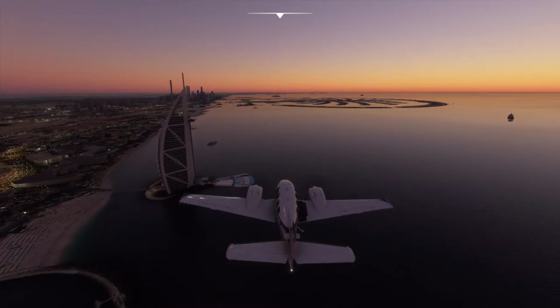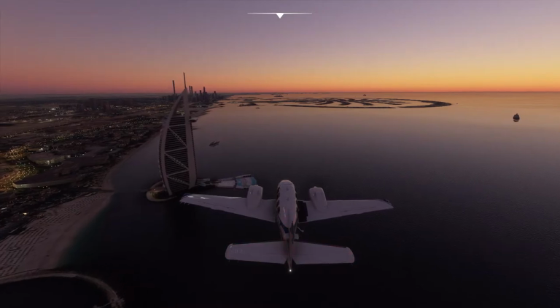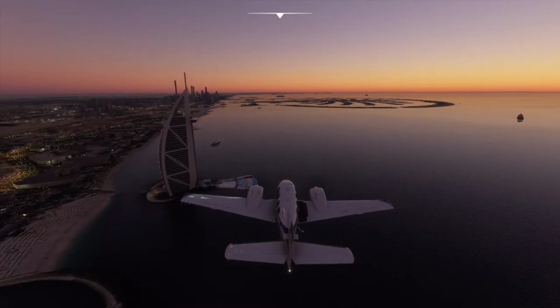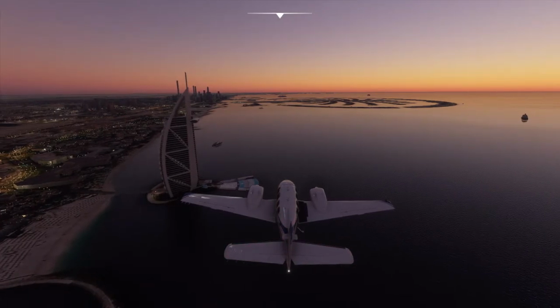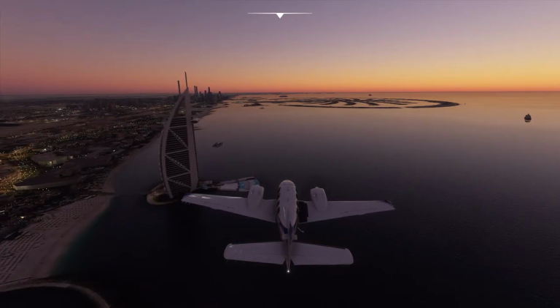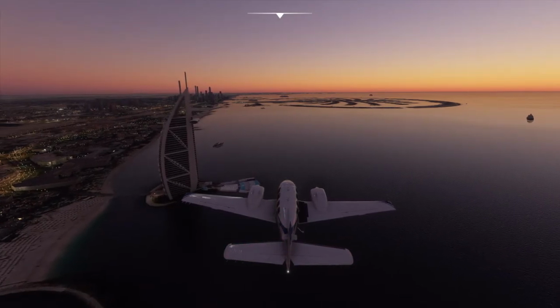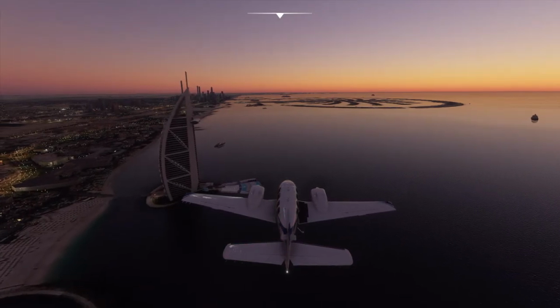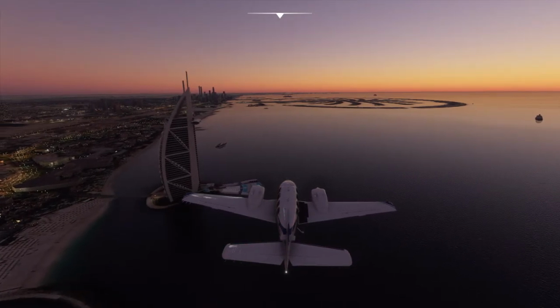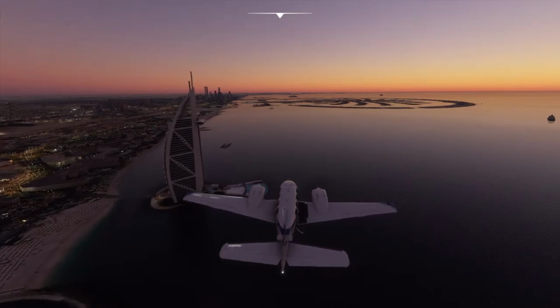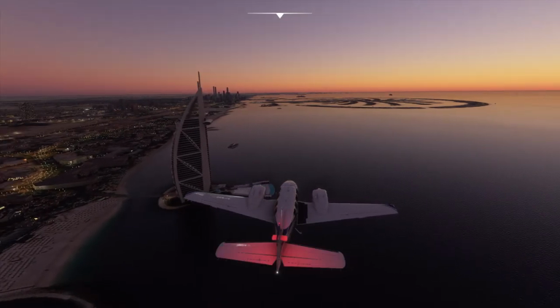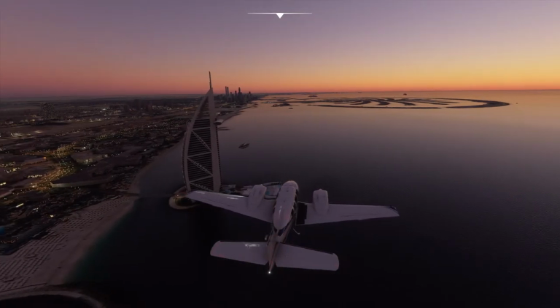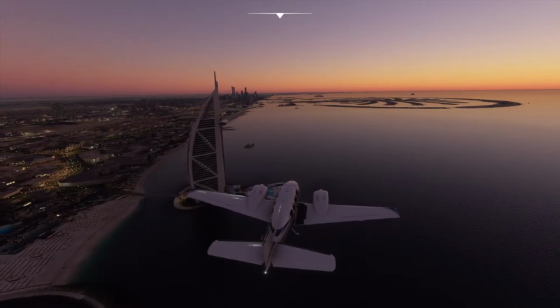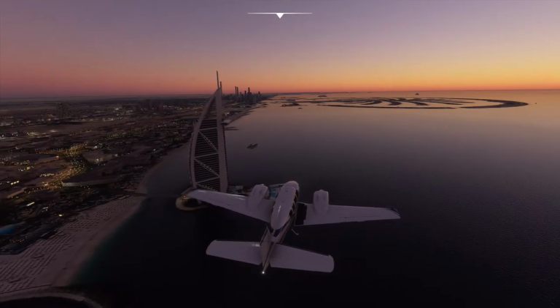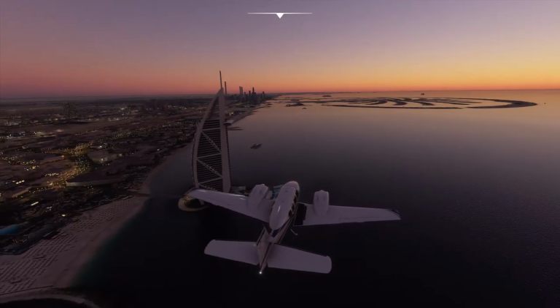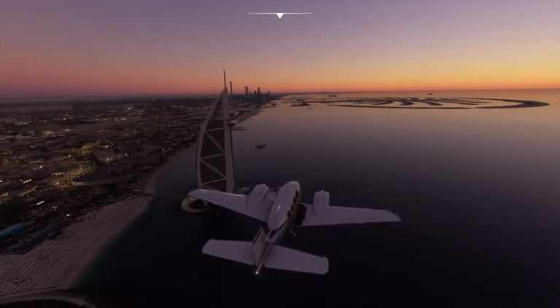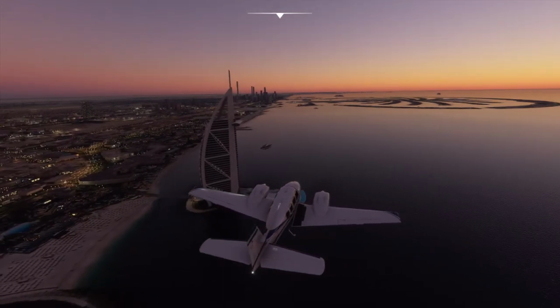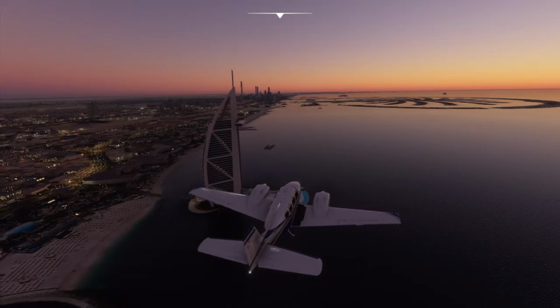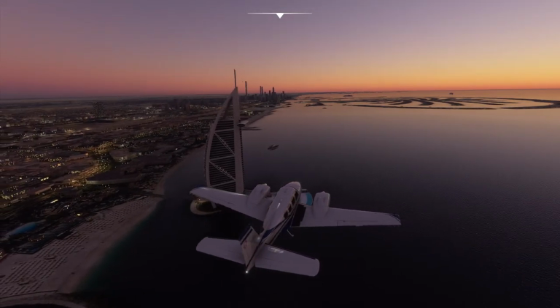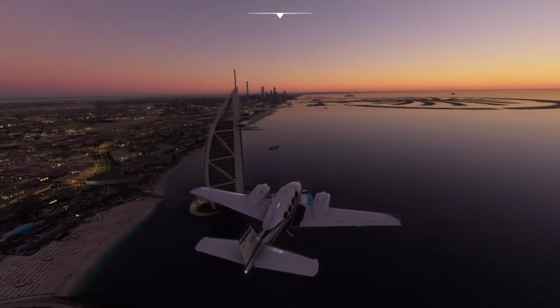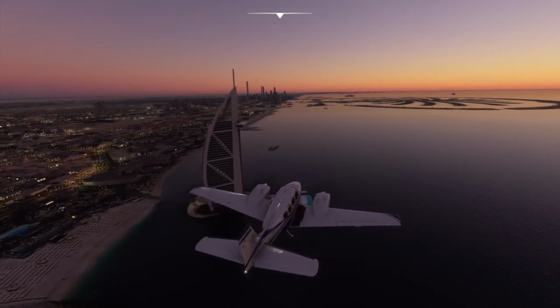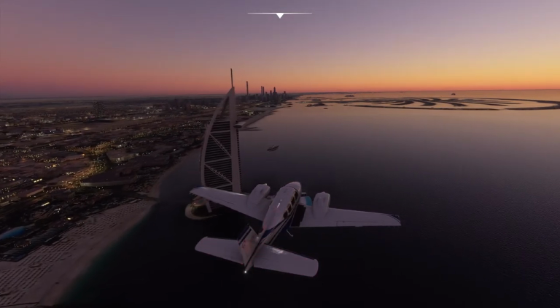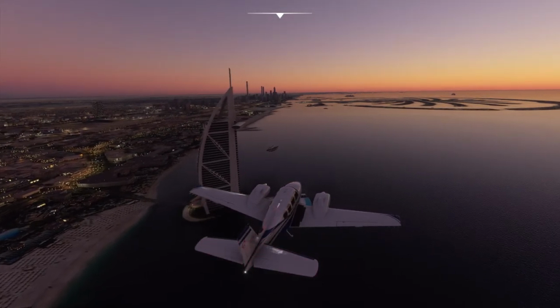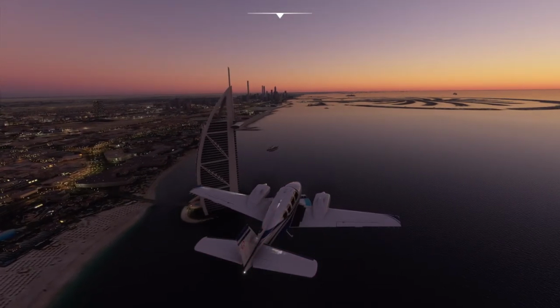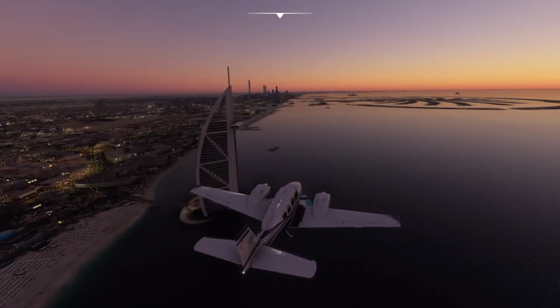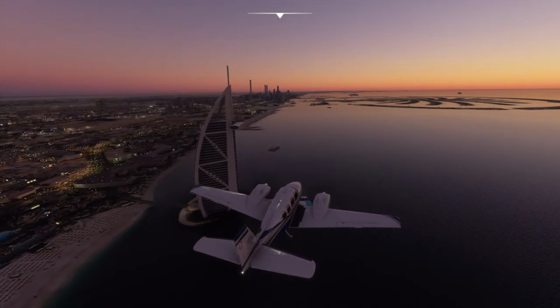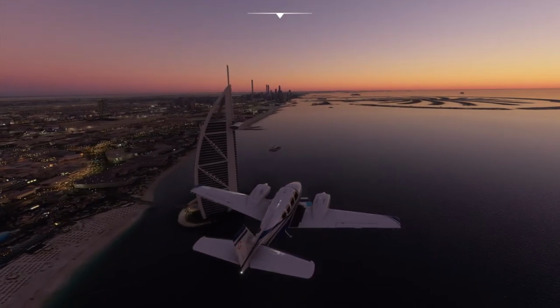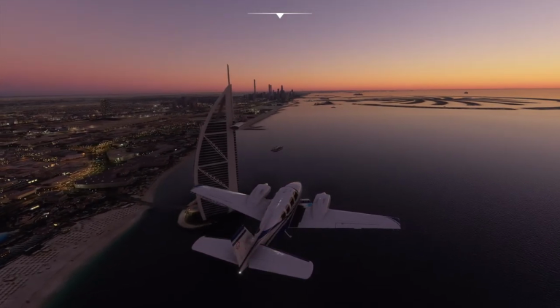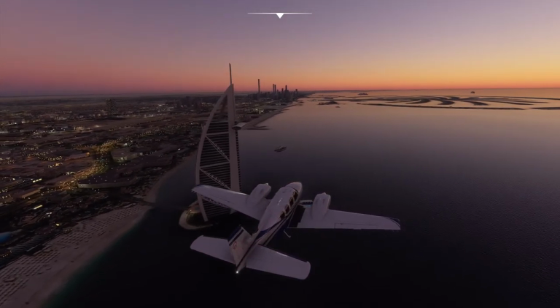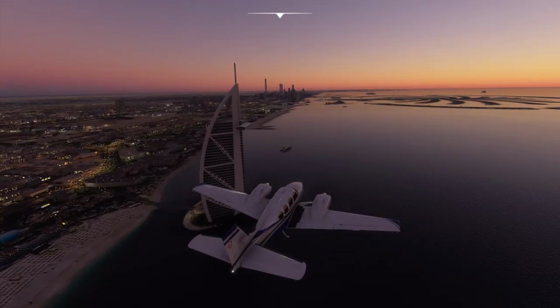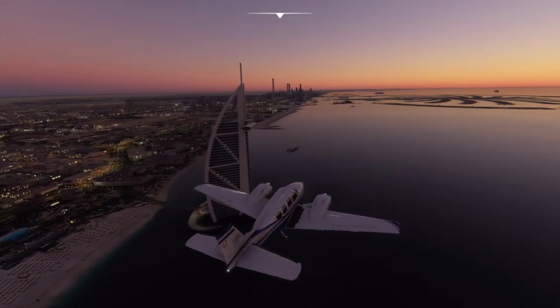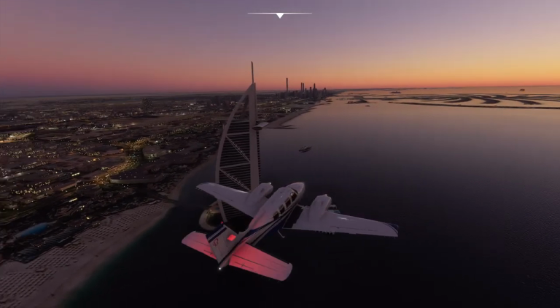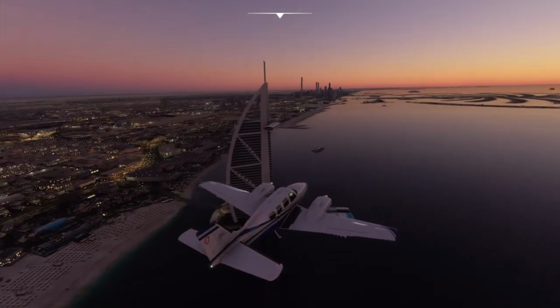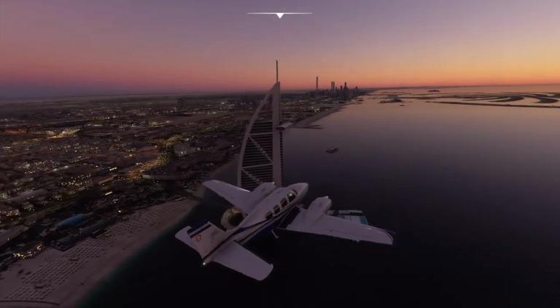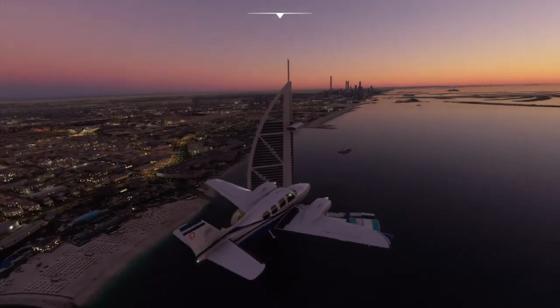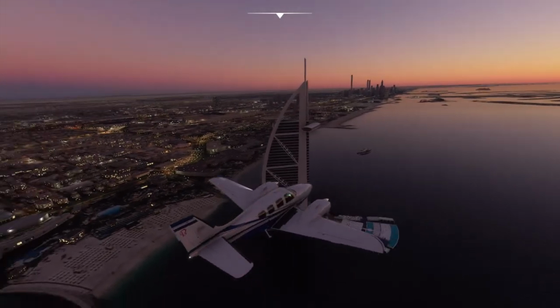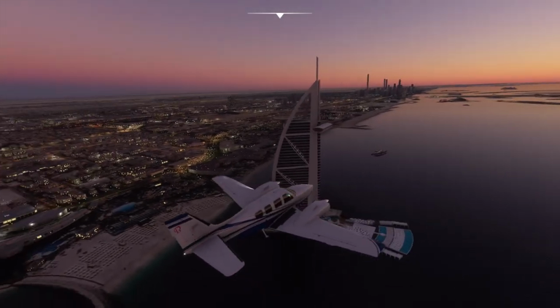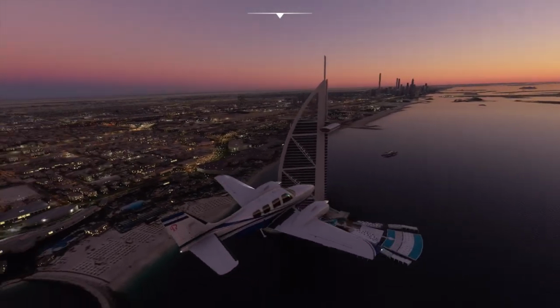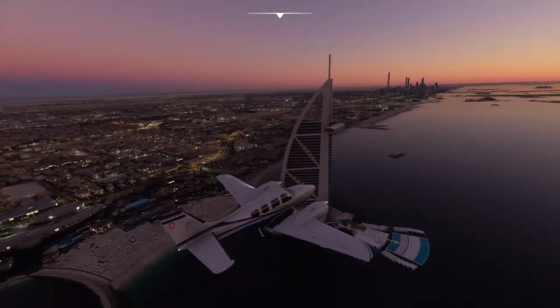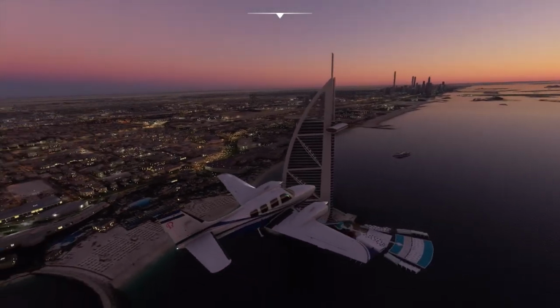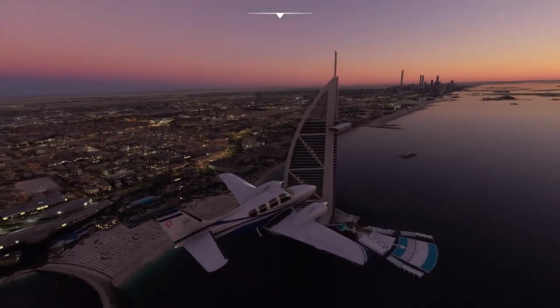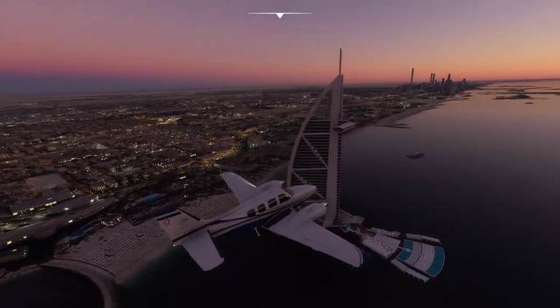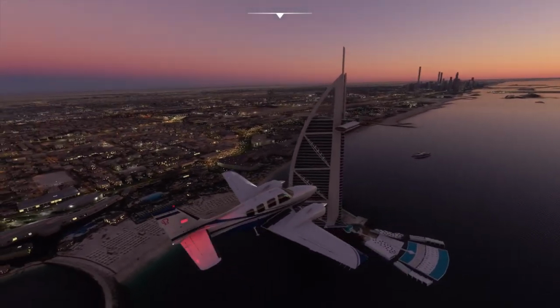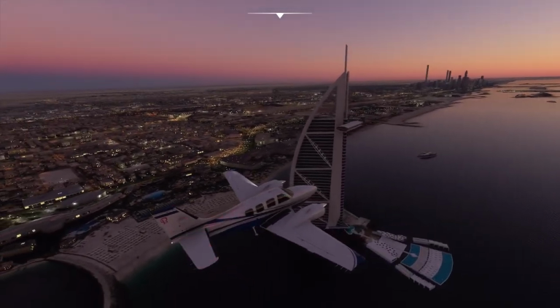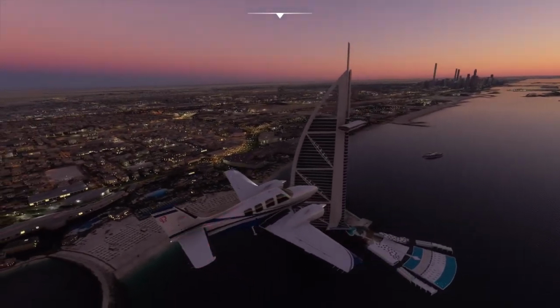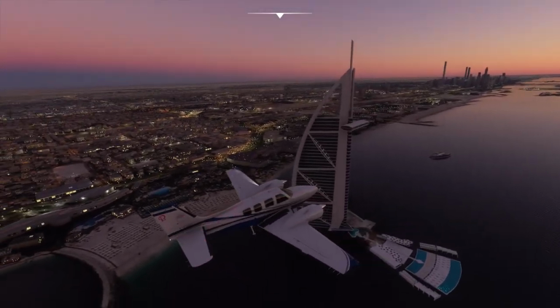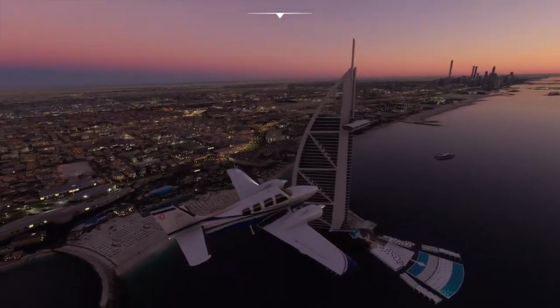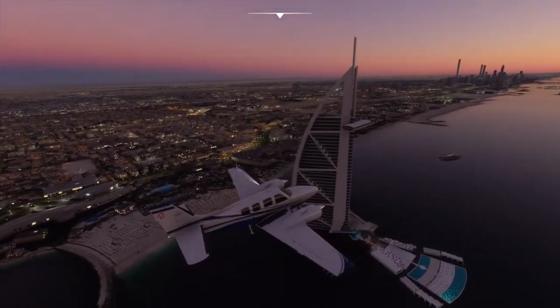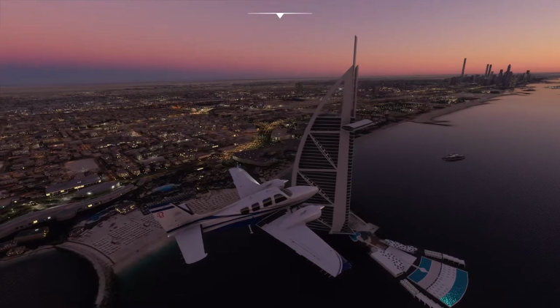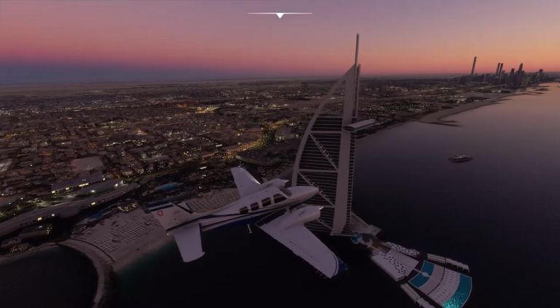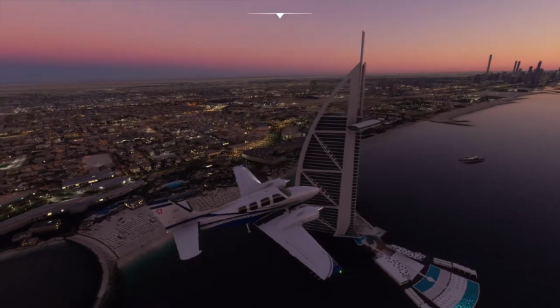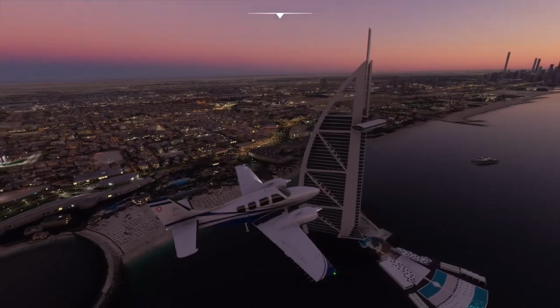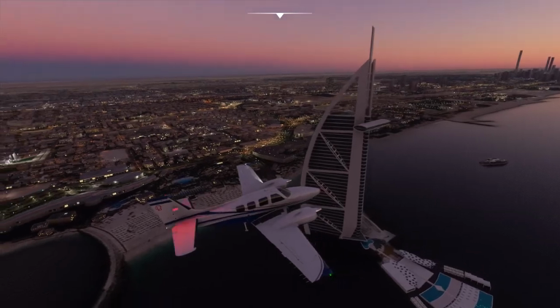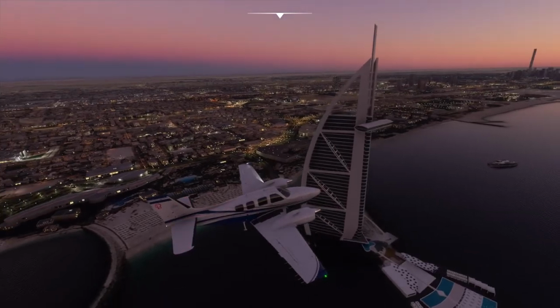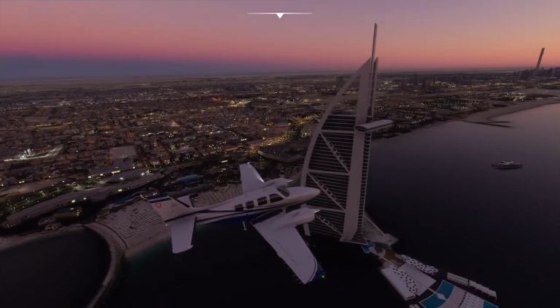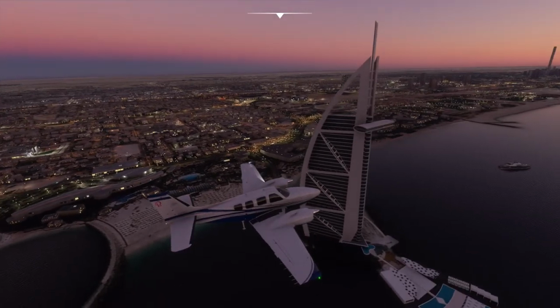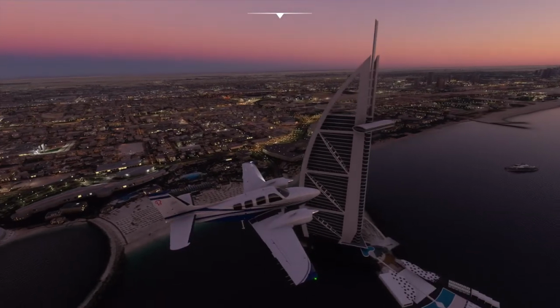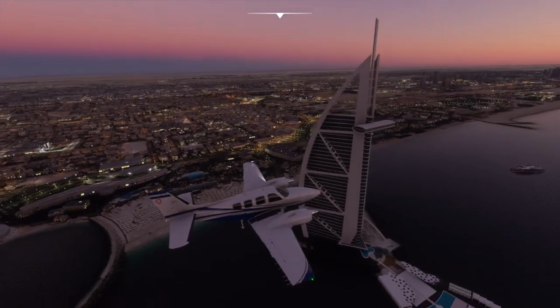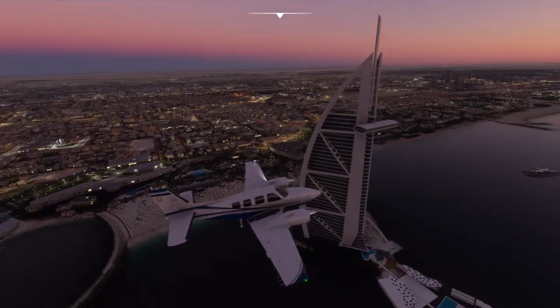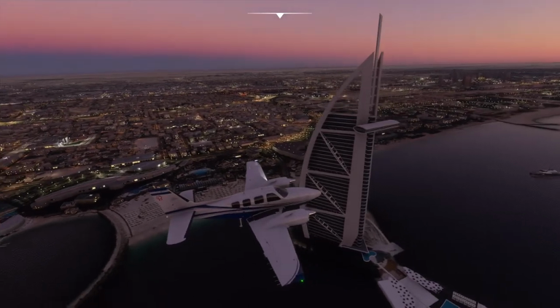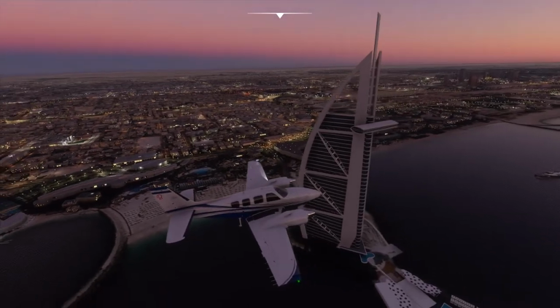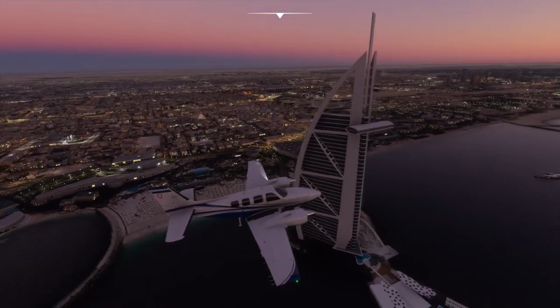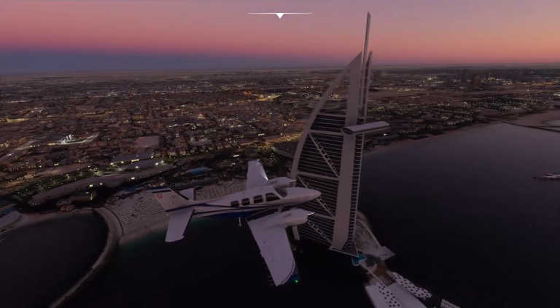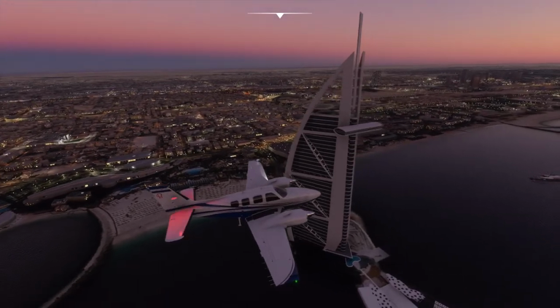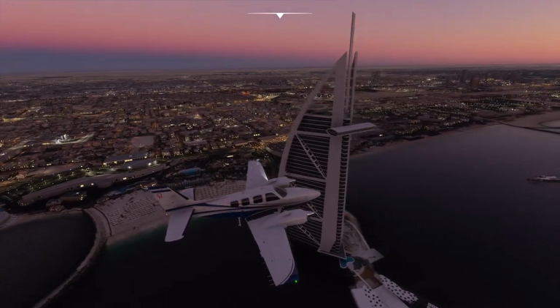Beechcraft Alpha Sierra X-ray Gulf Sierra, approach continue as planned. Altimeter 29.92.